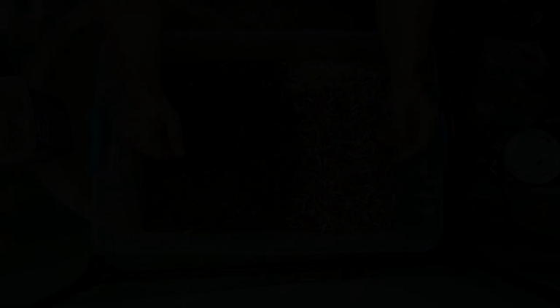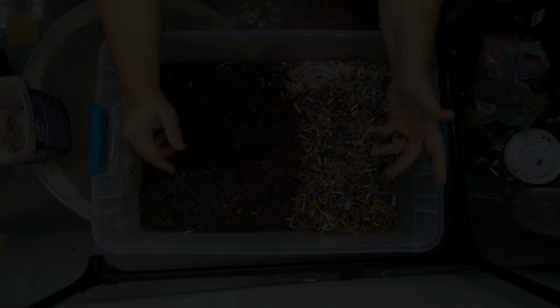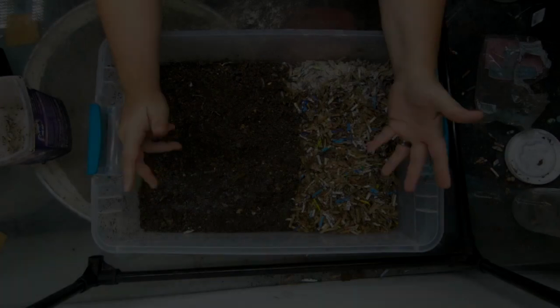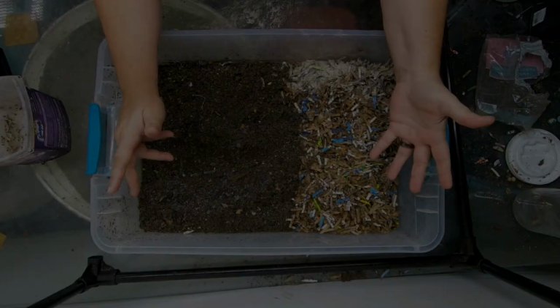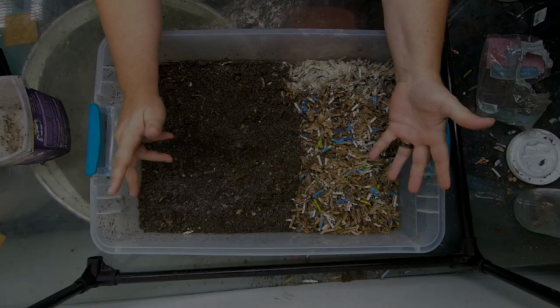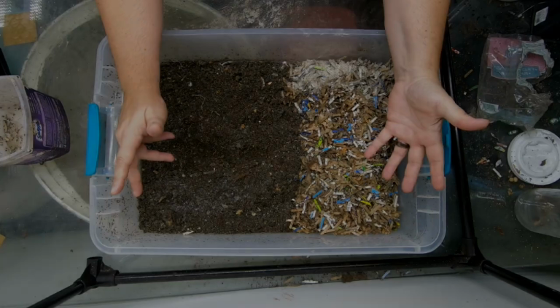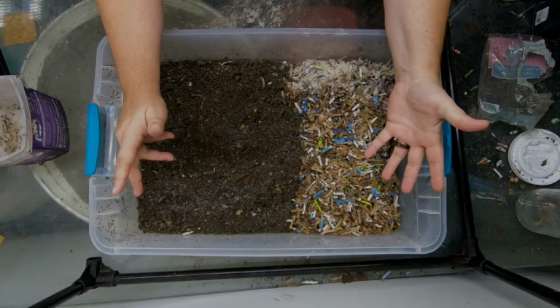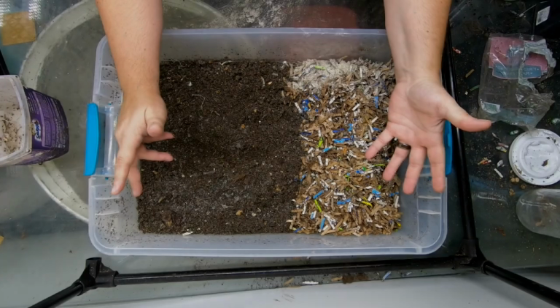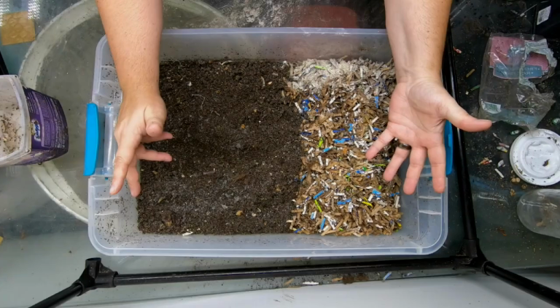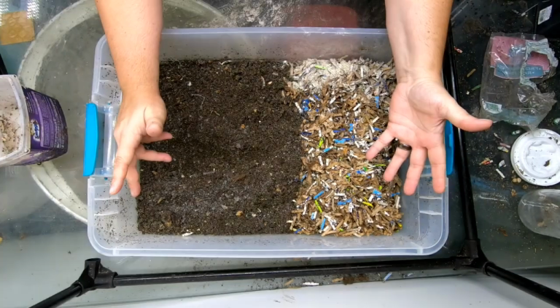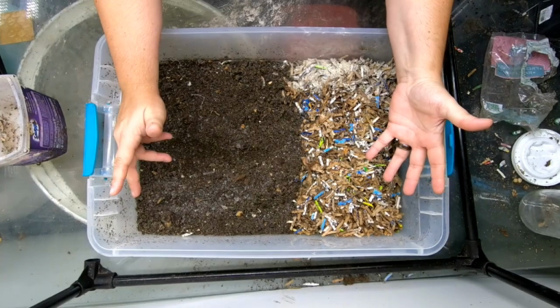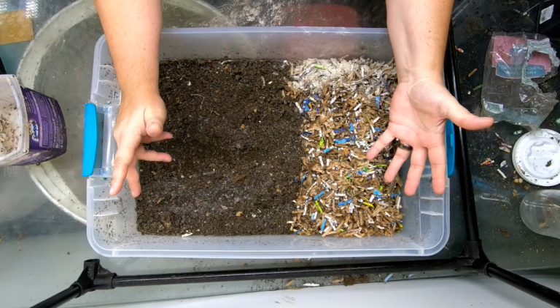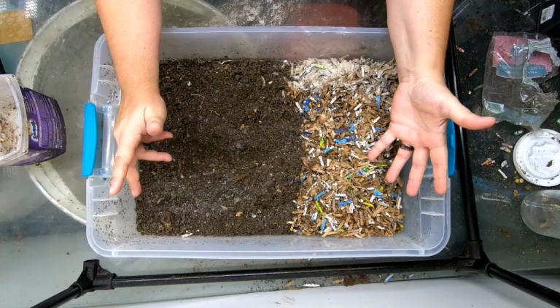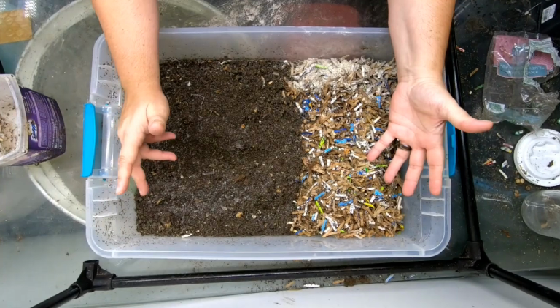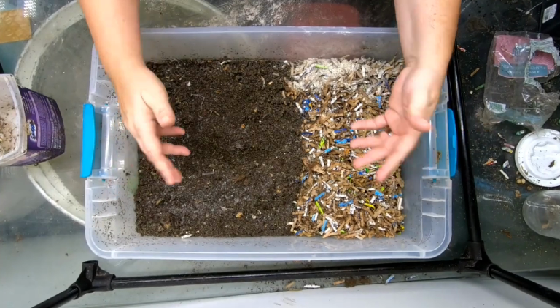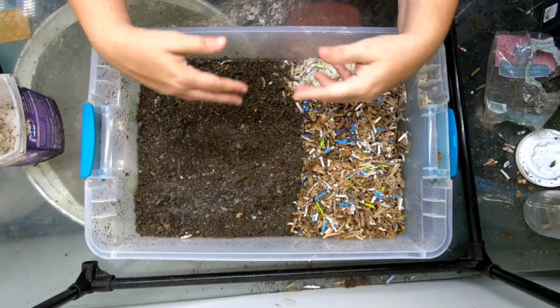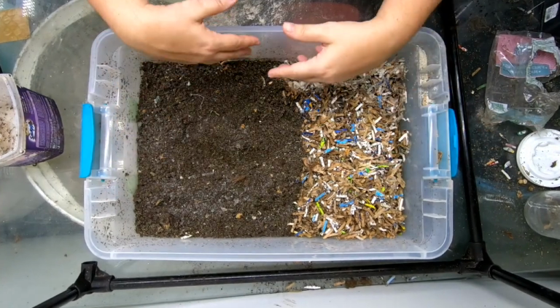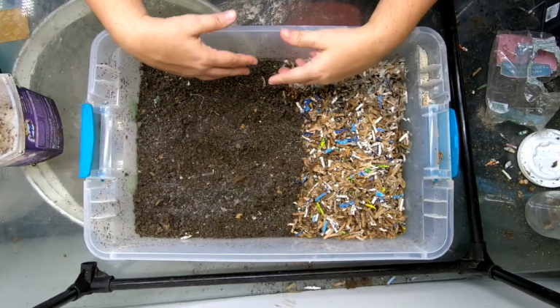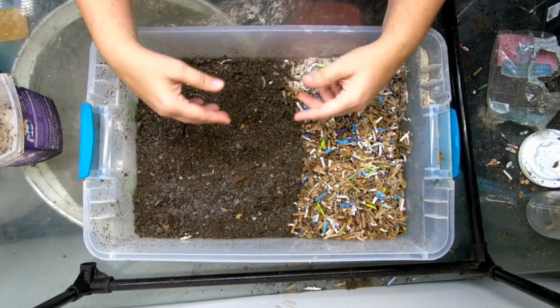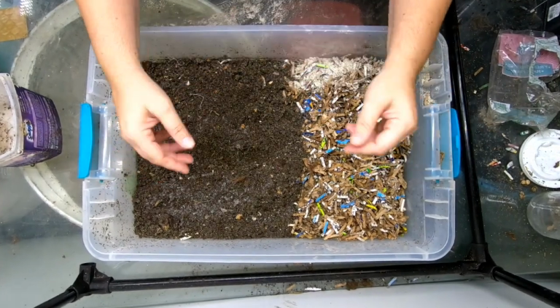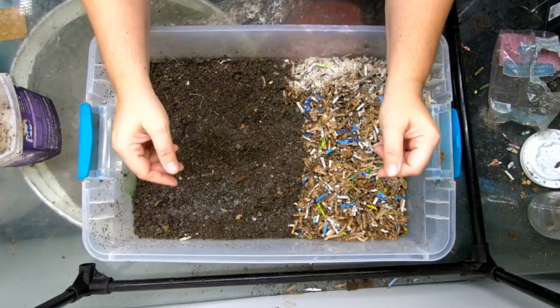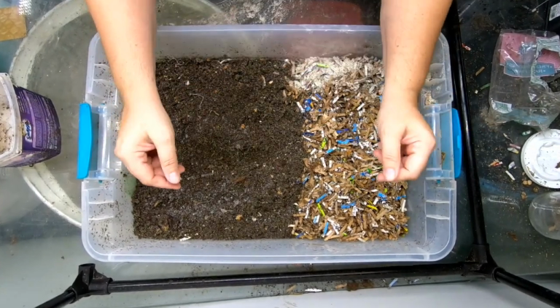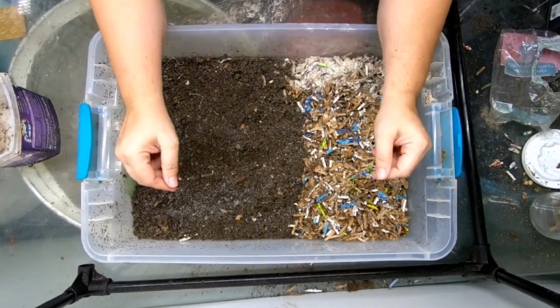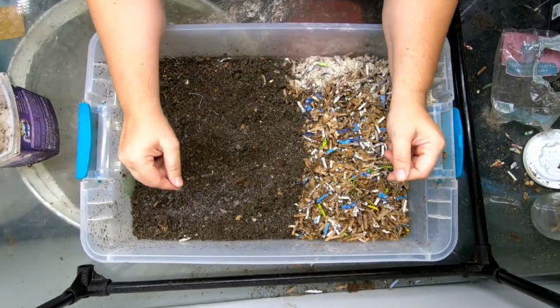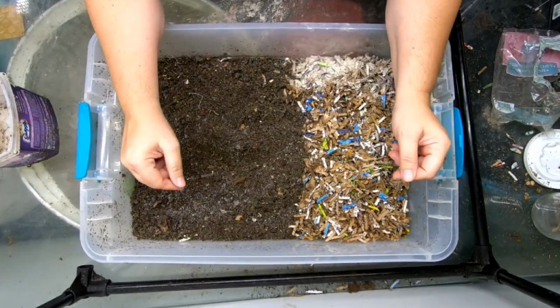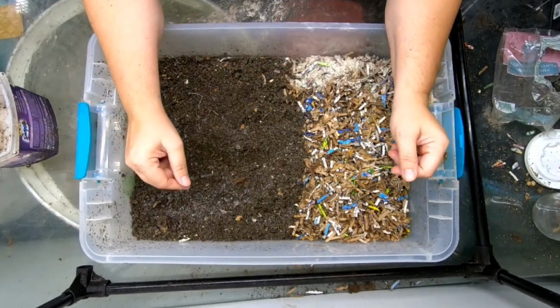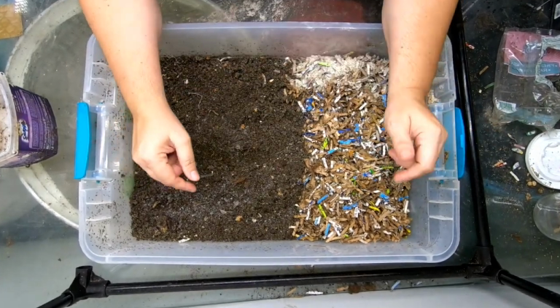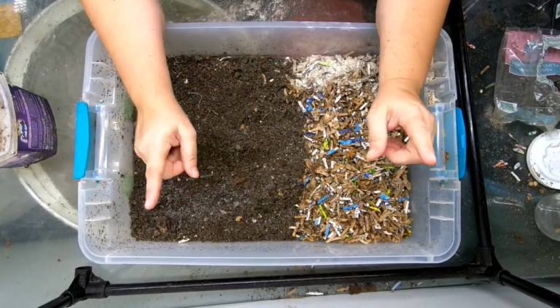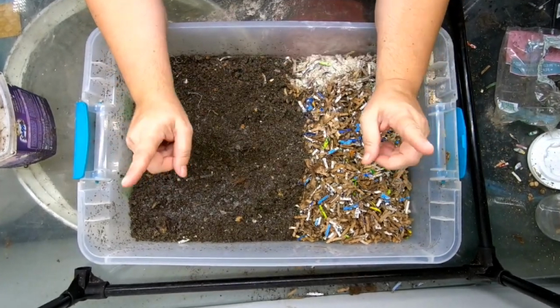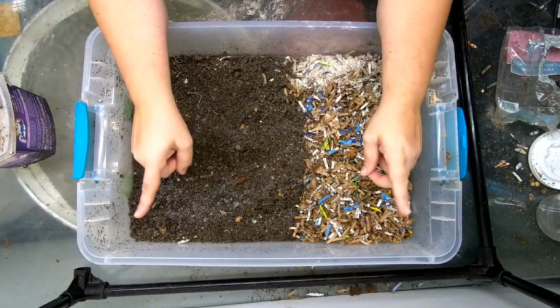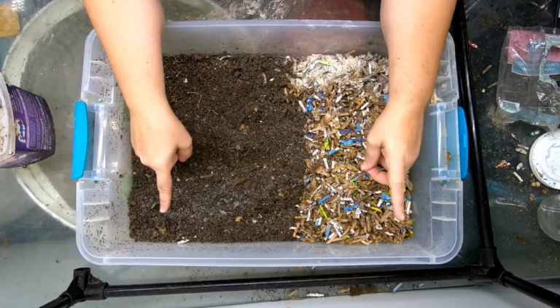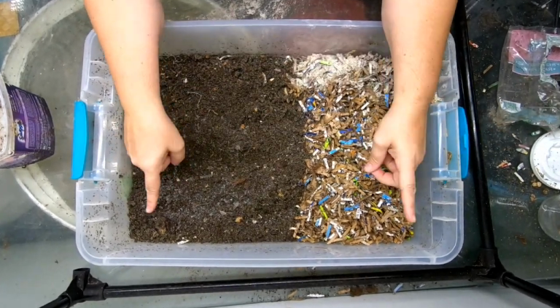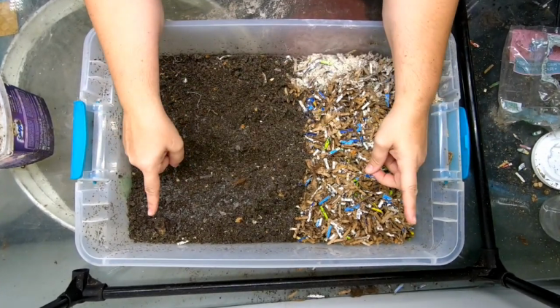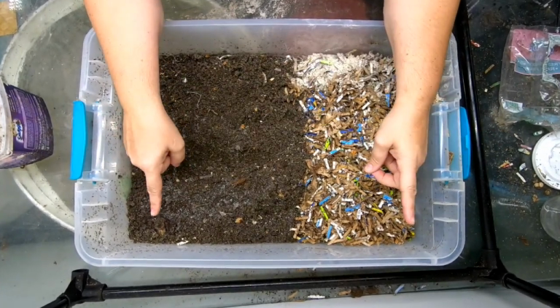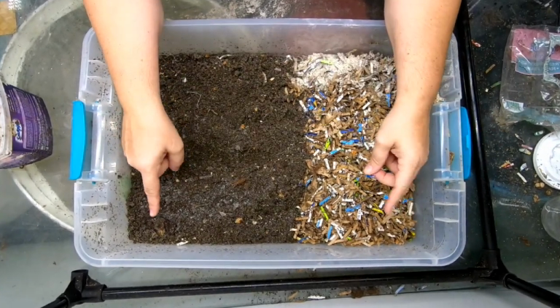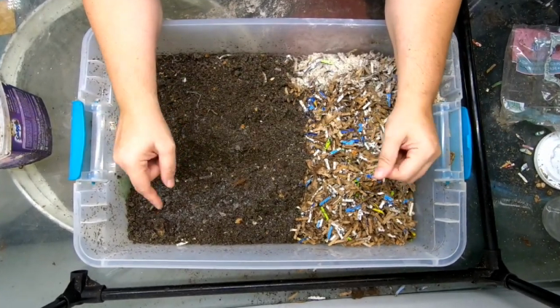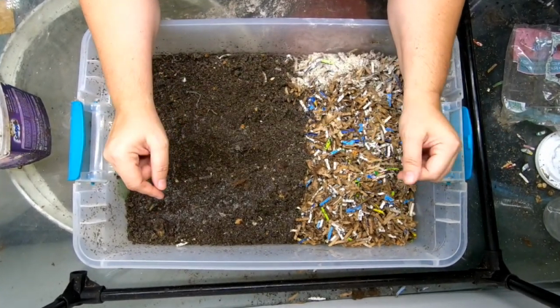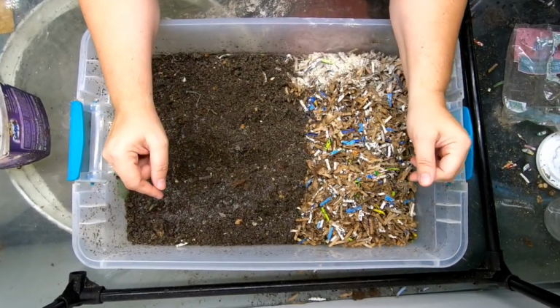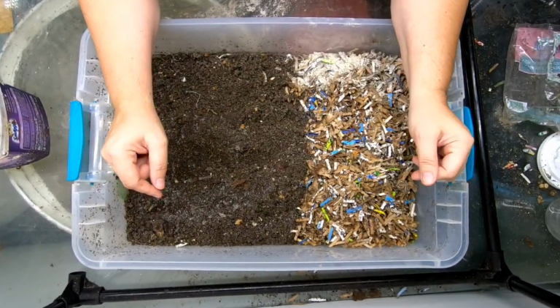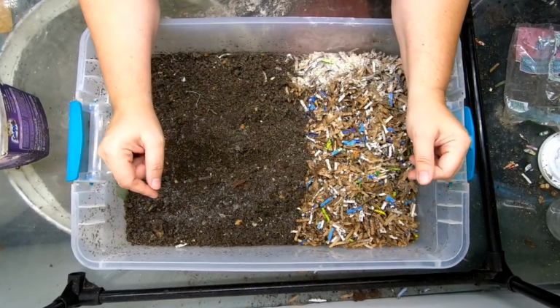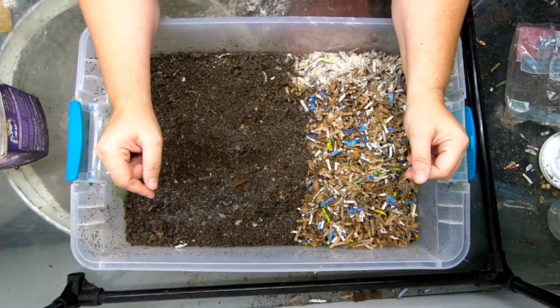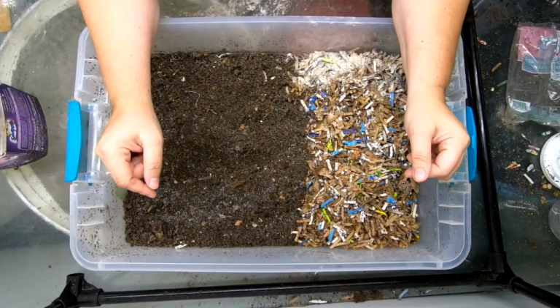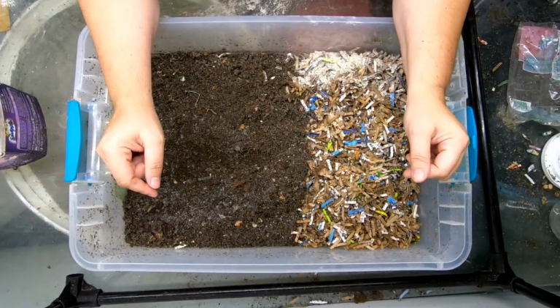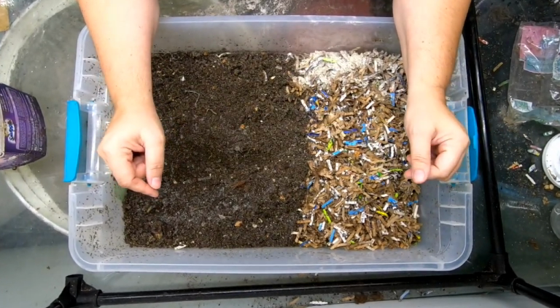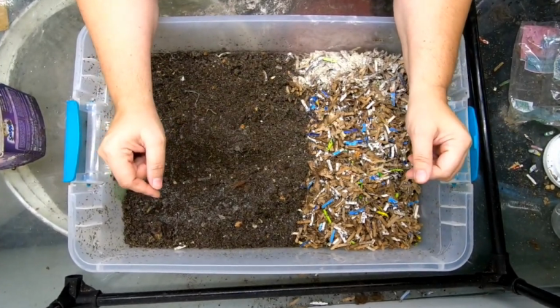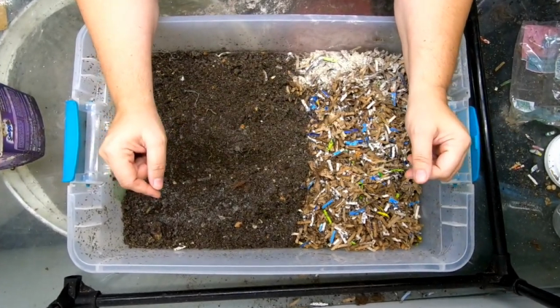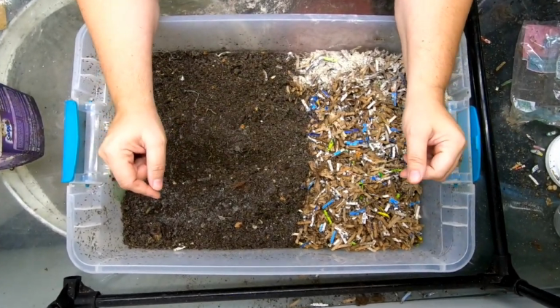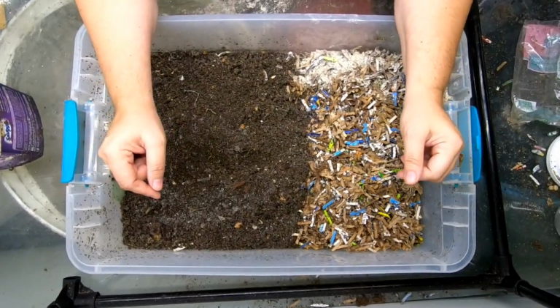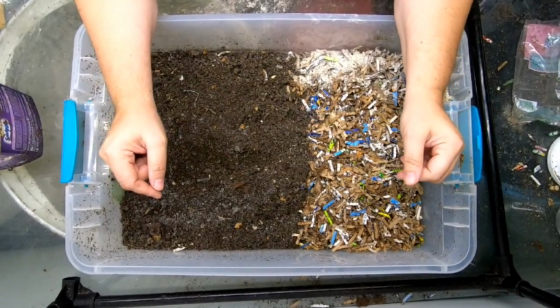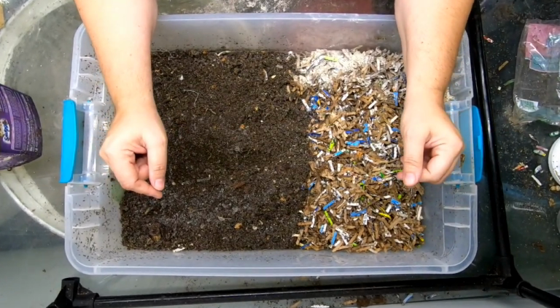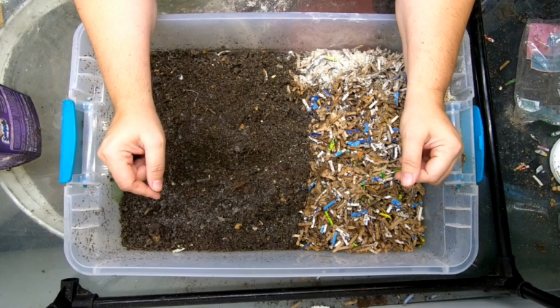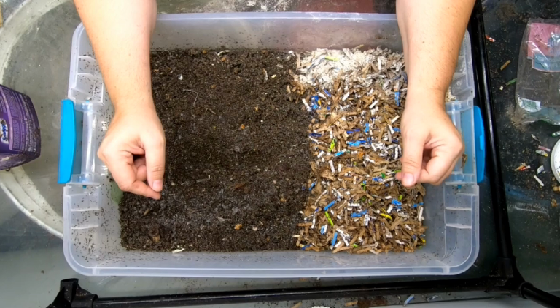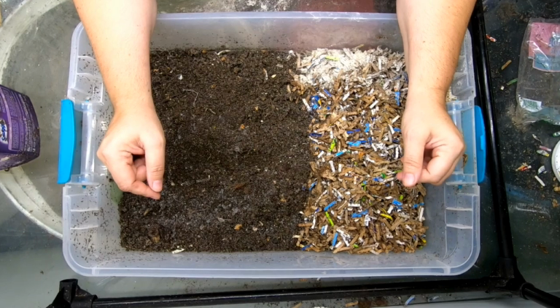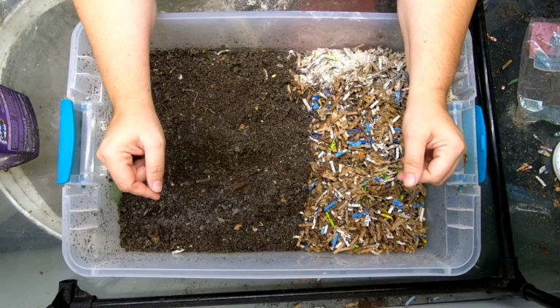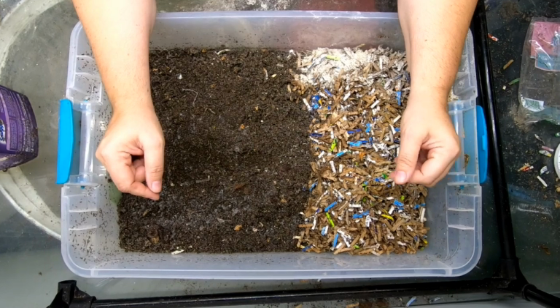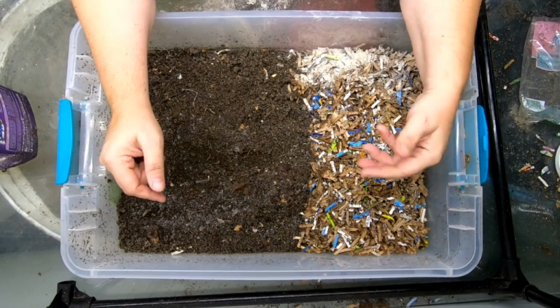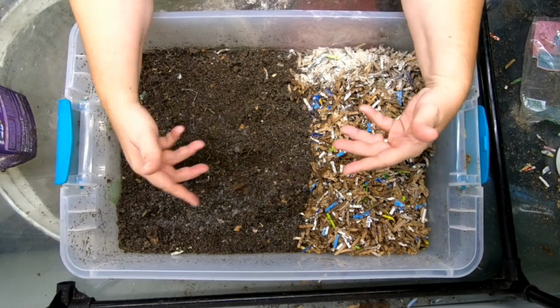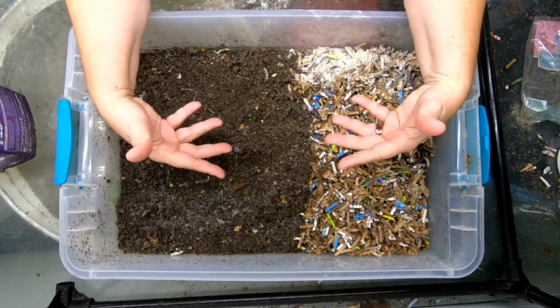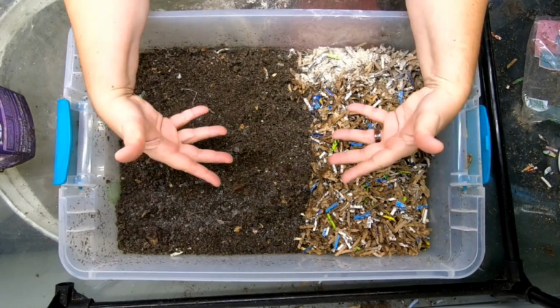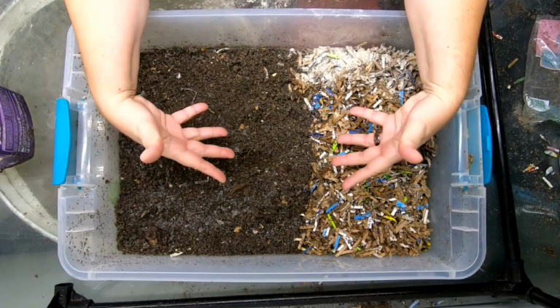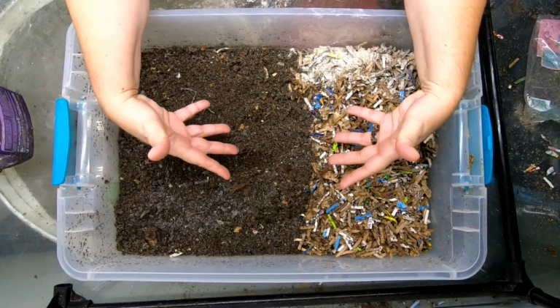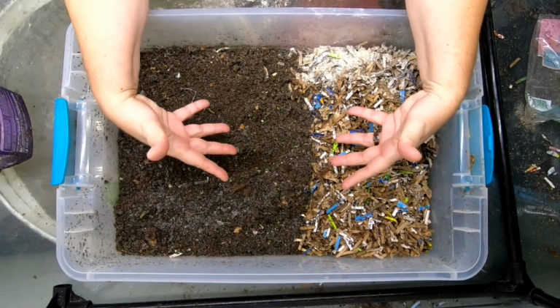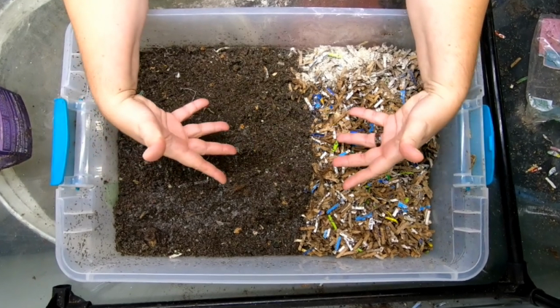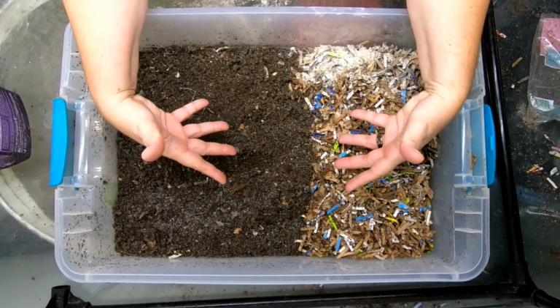Hey guys, it's Anne. Welcome to the channel. If you're new here, this channel is about vermiculture or worm farming.